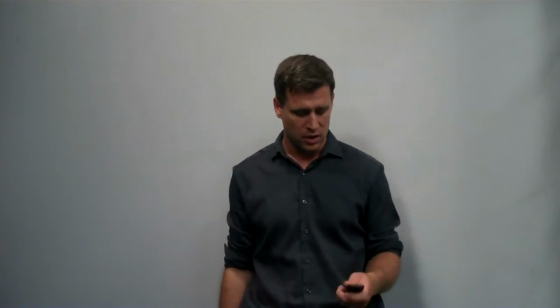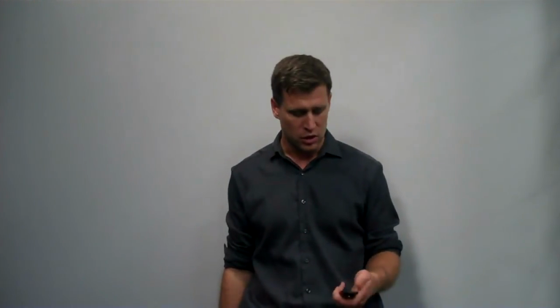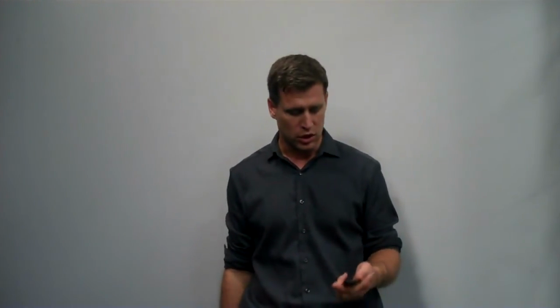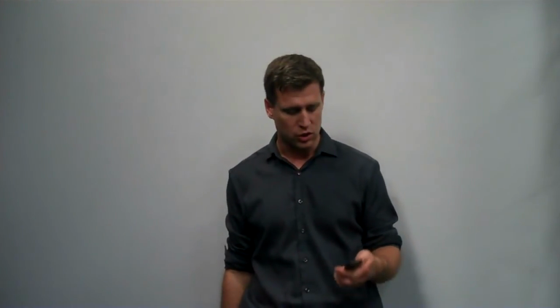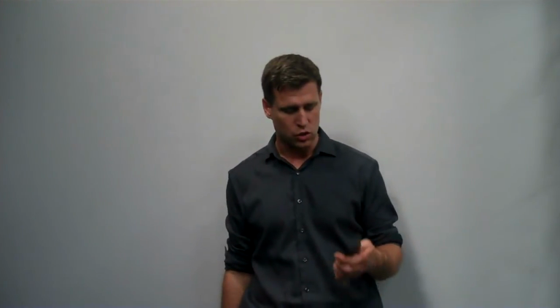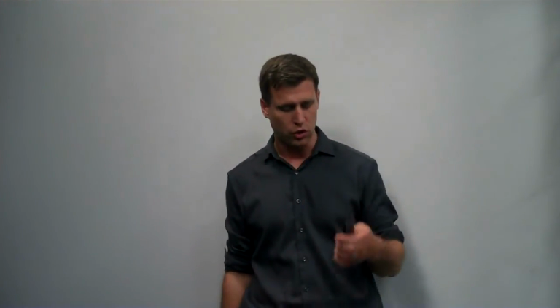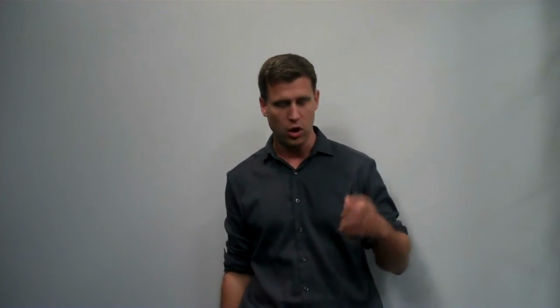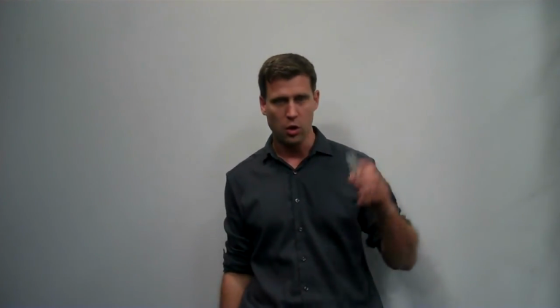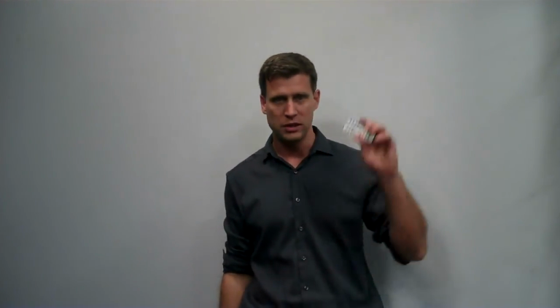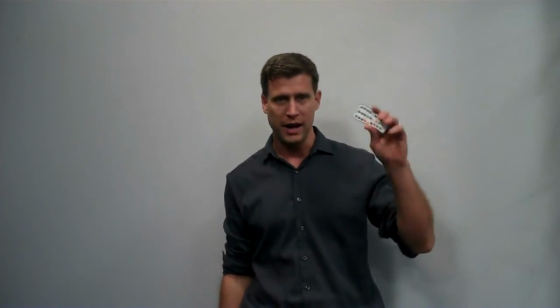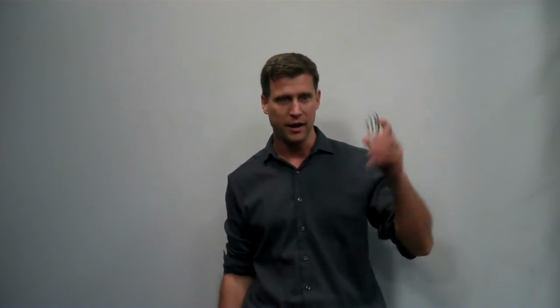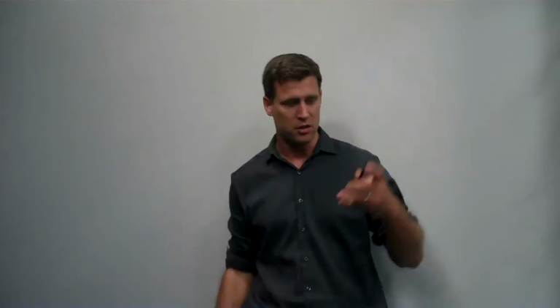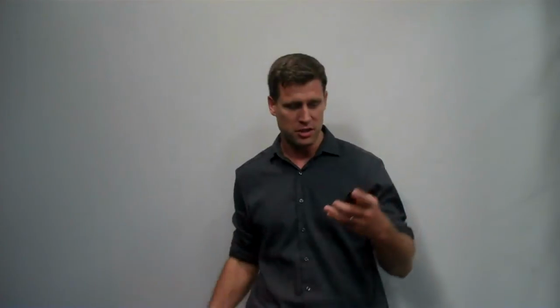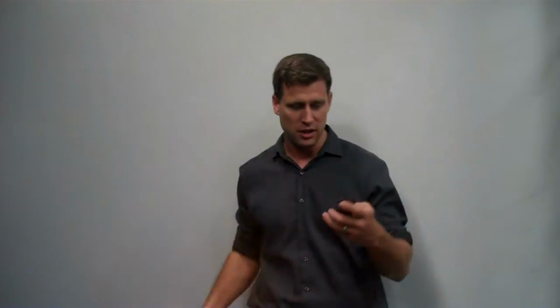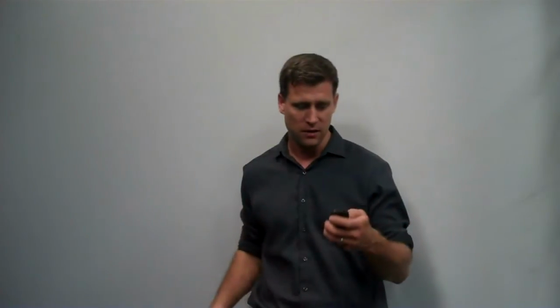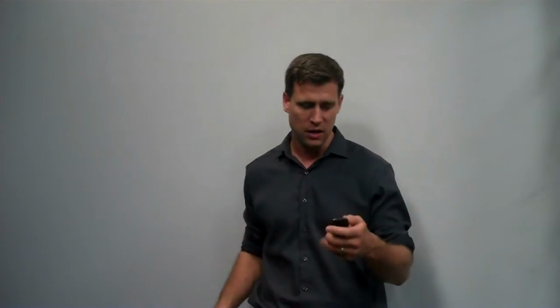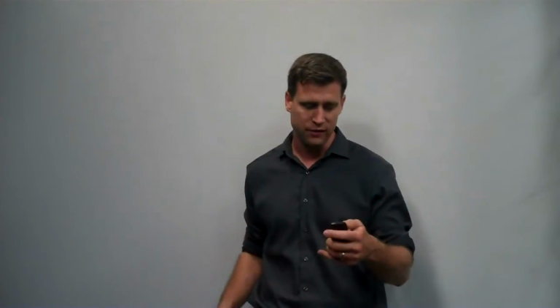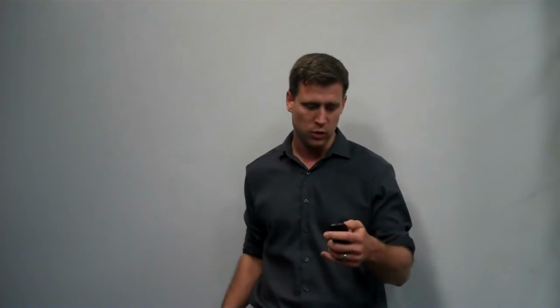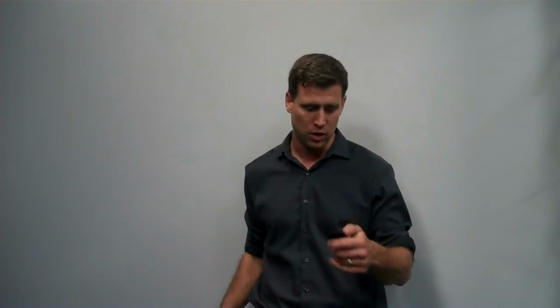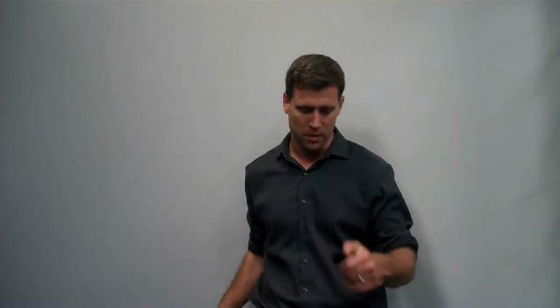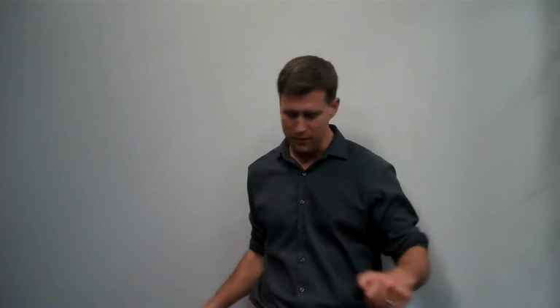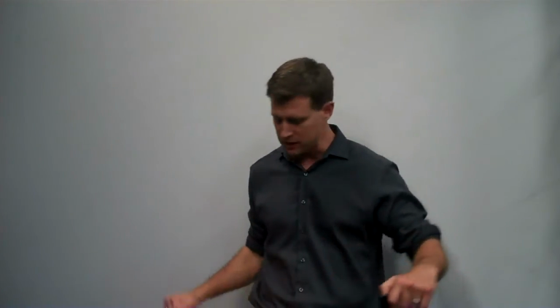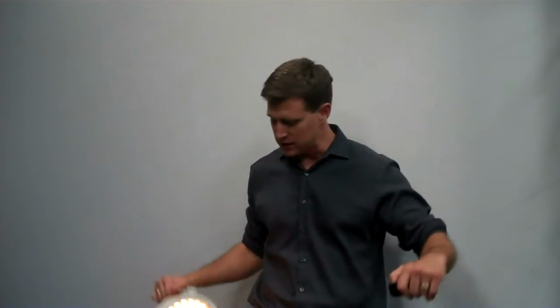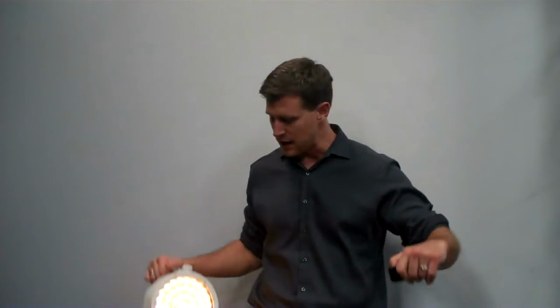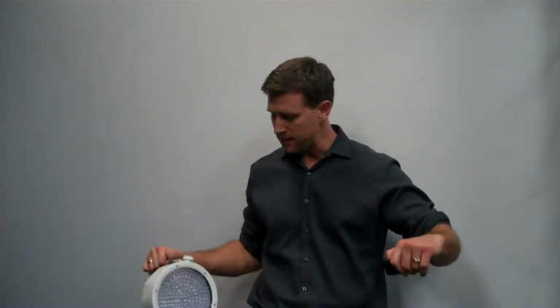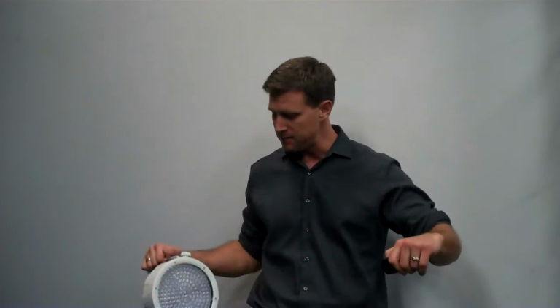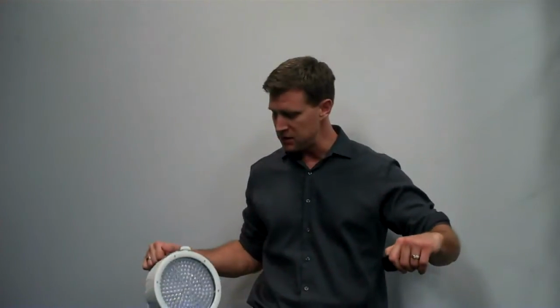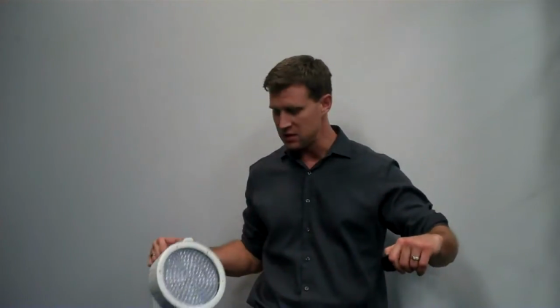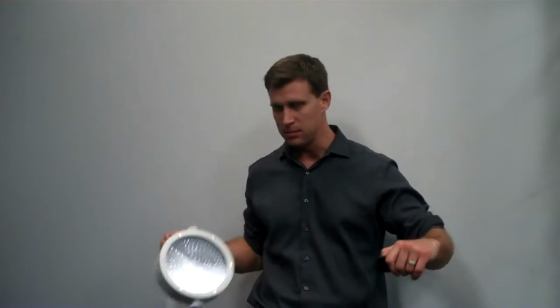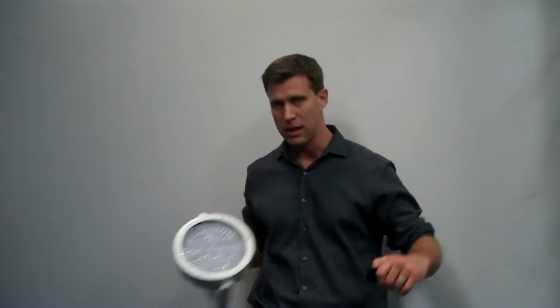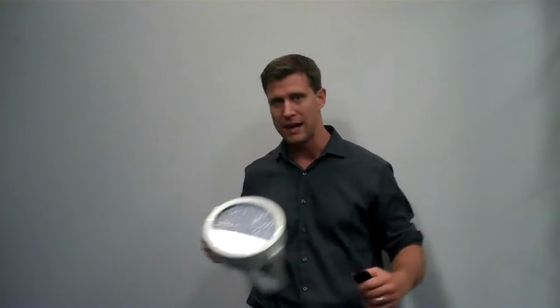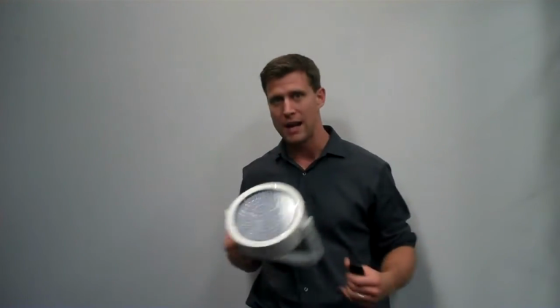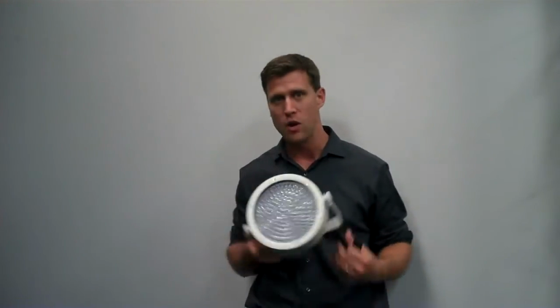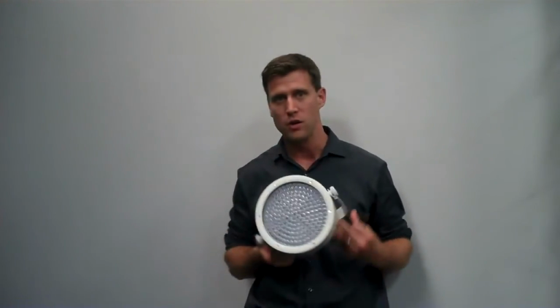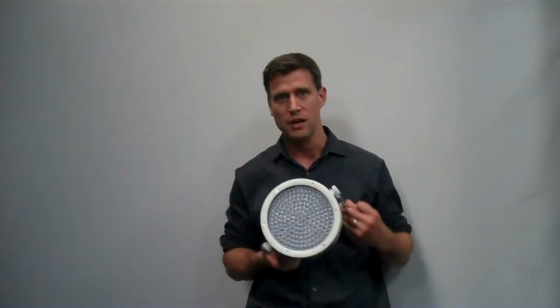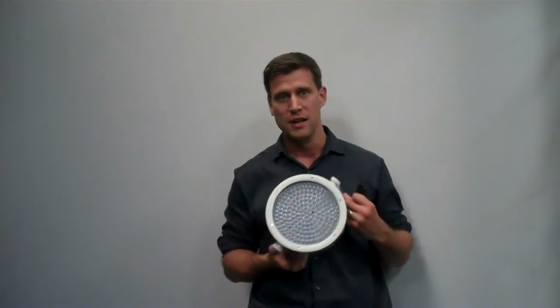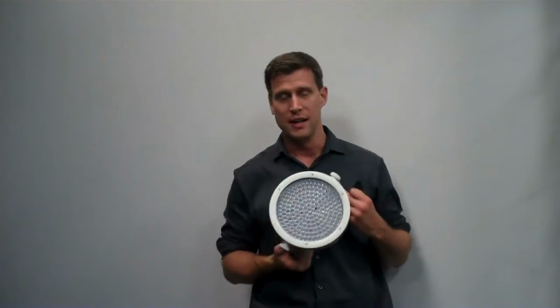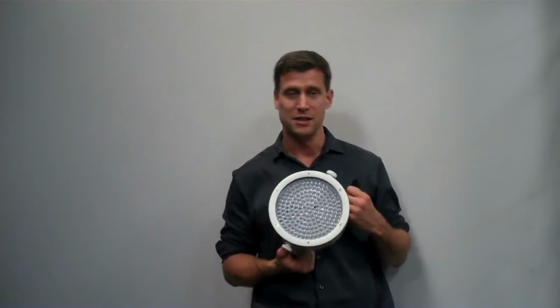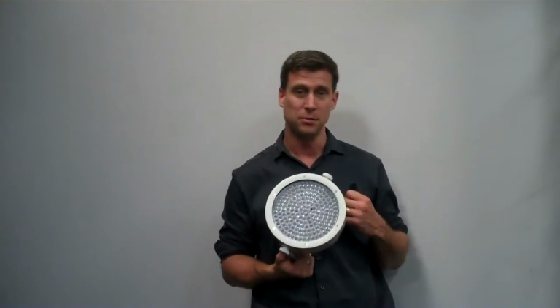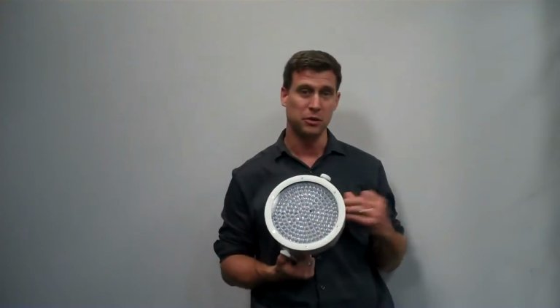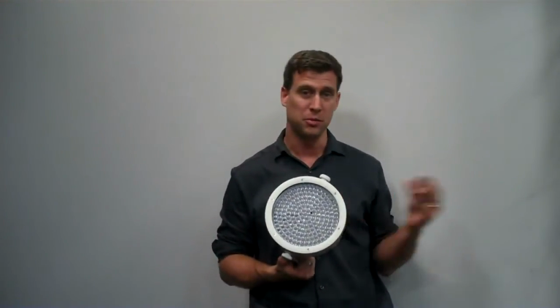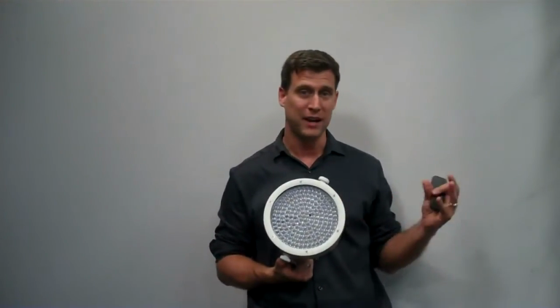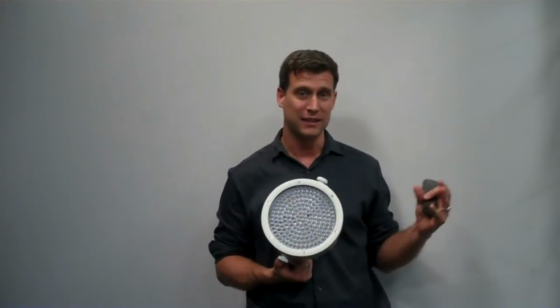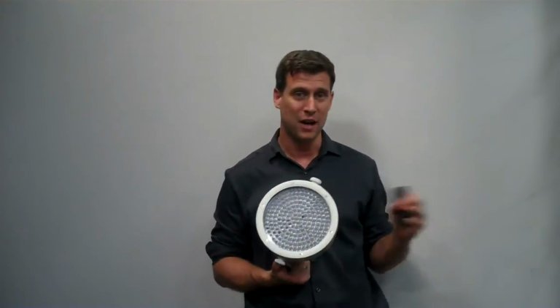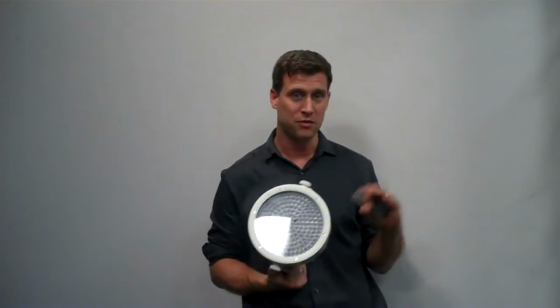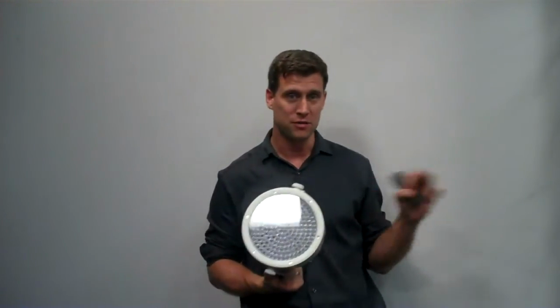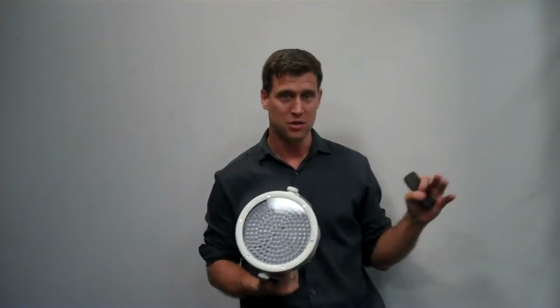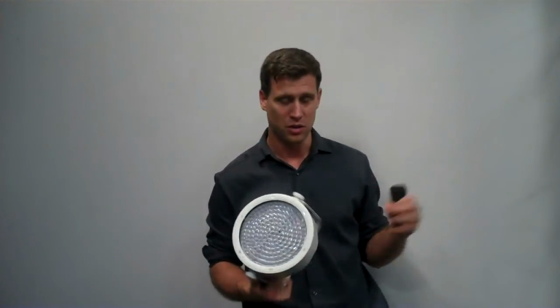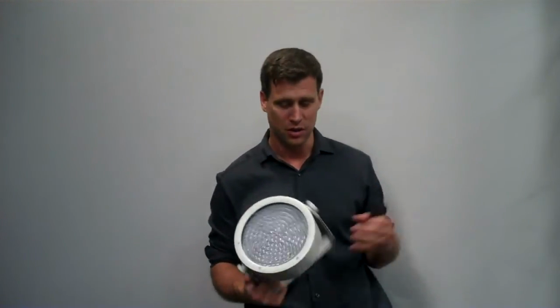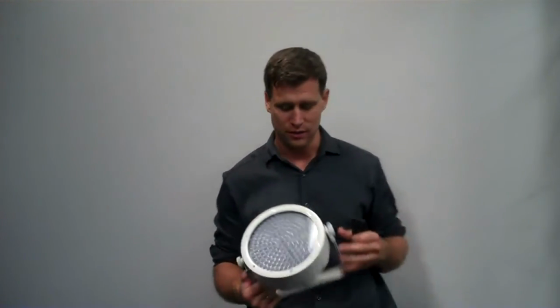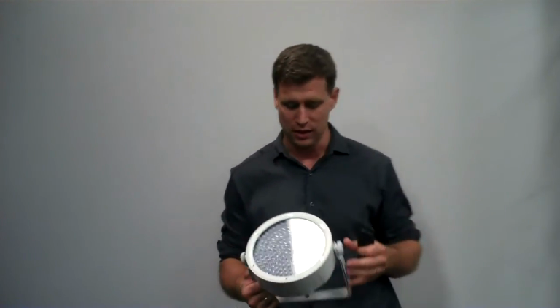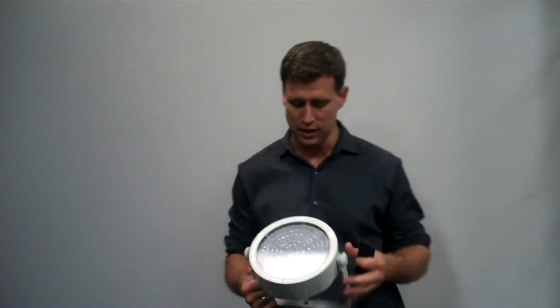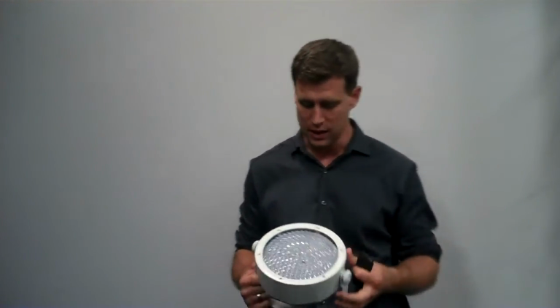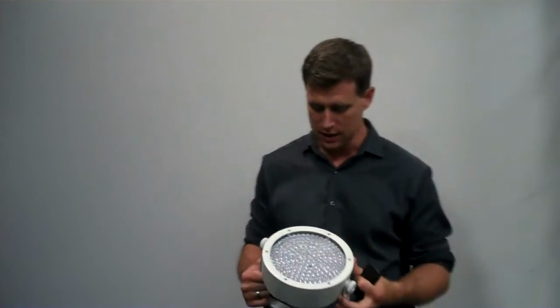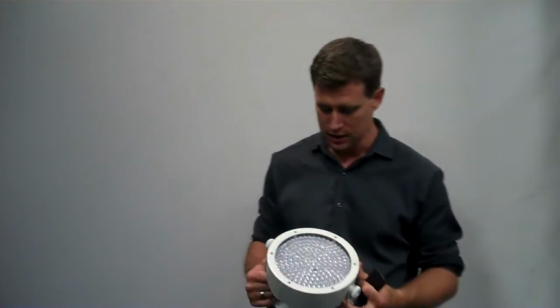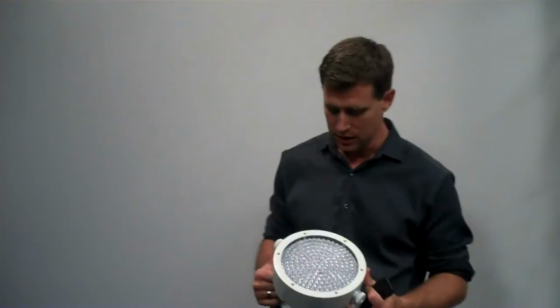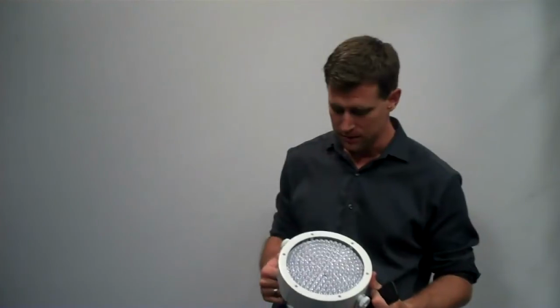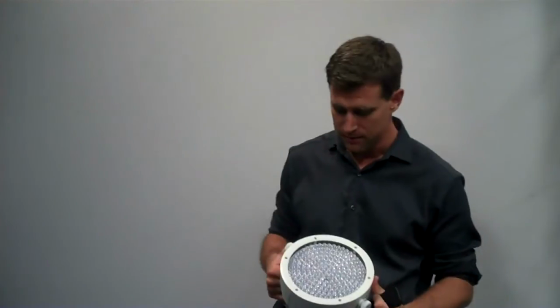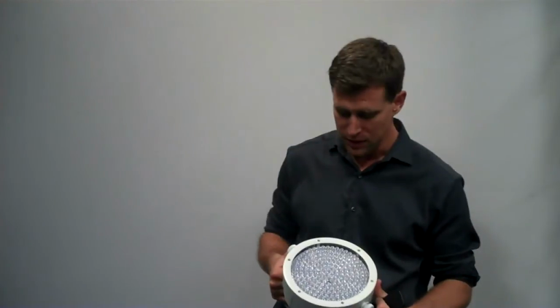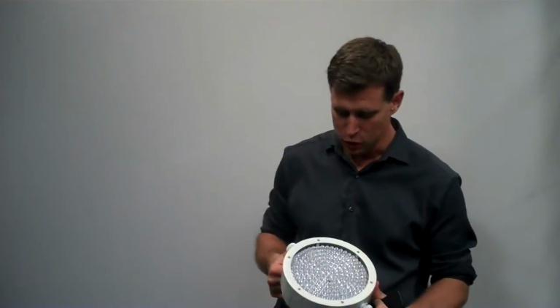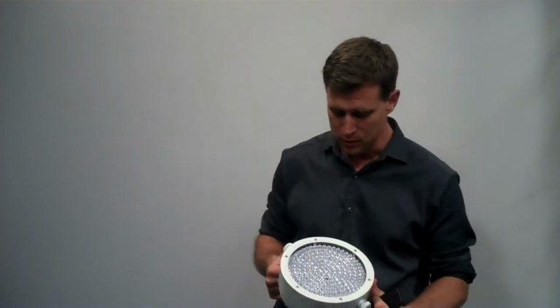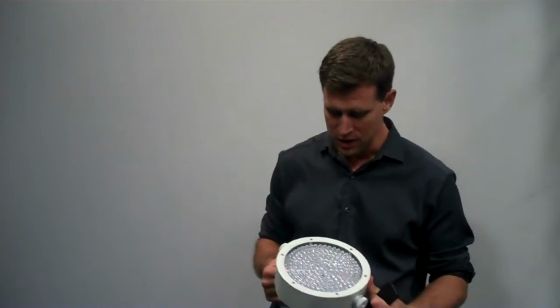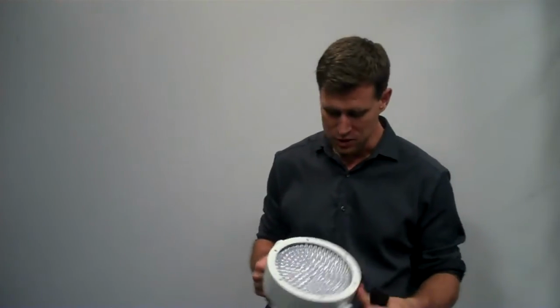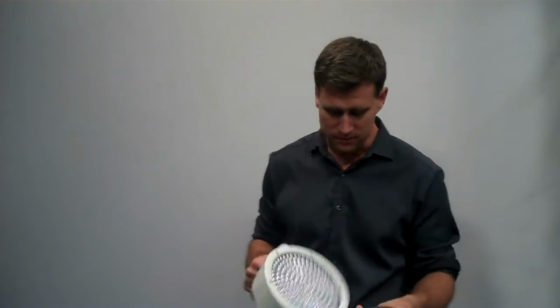You can control it all with the IRC, and if you want them off at any time, you just hit blackout and it's completely blacked out, so you don't have any illumination.